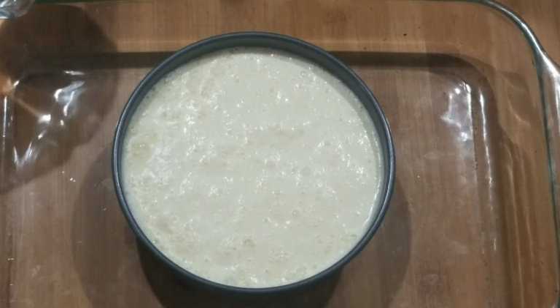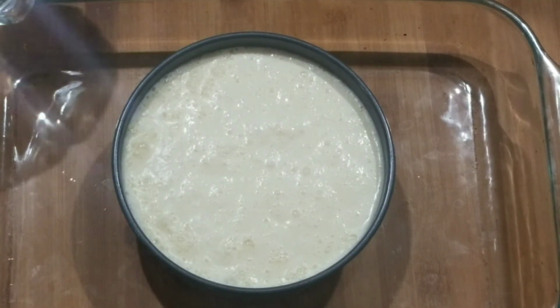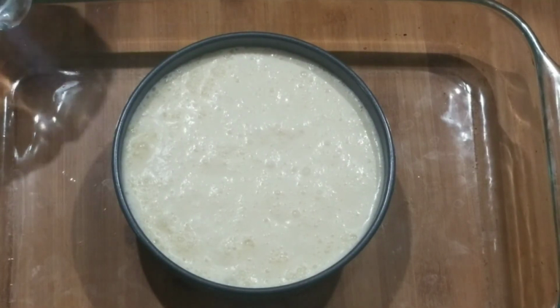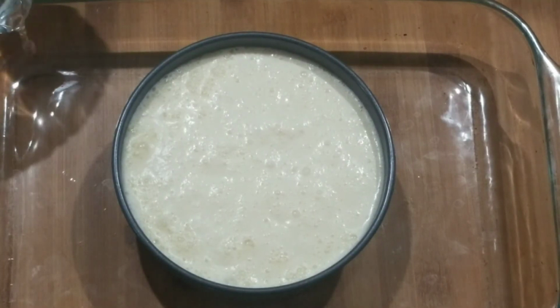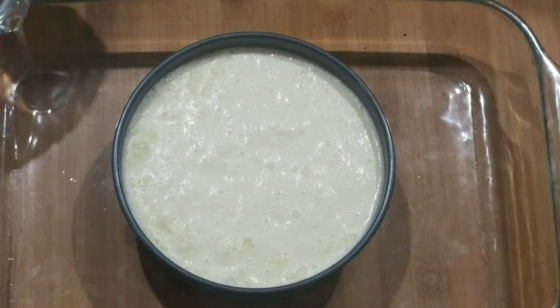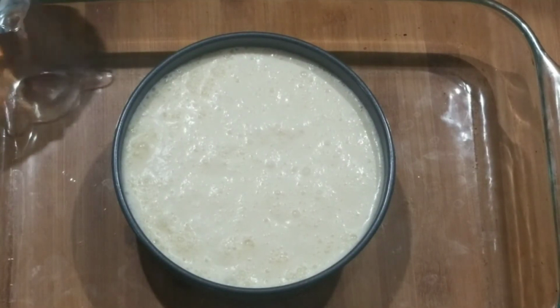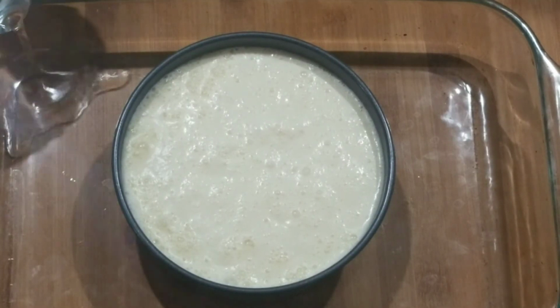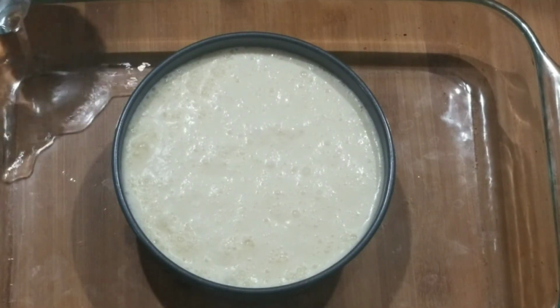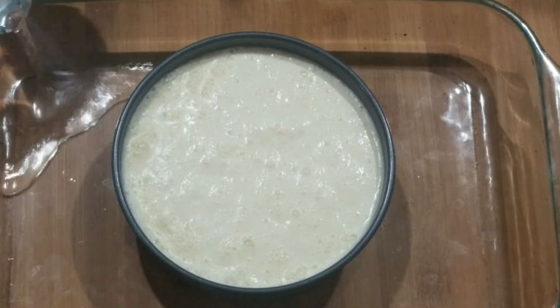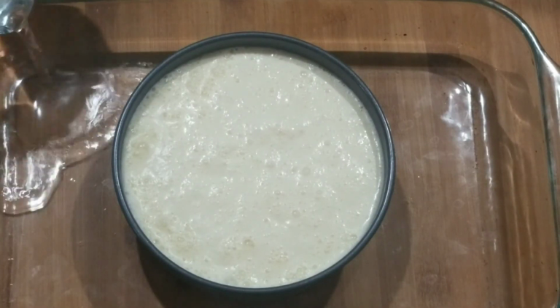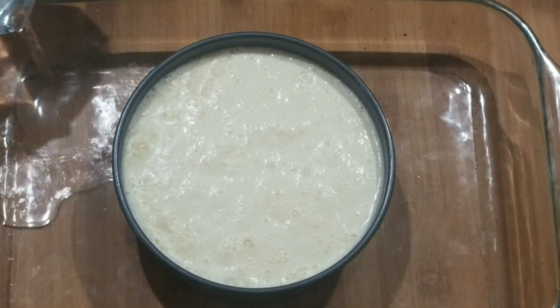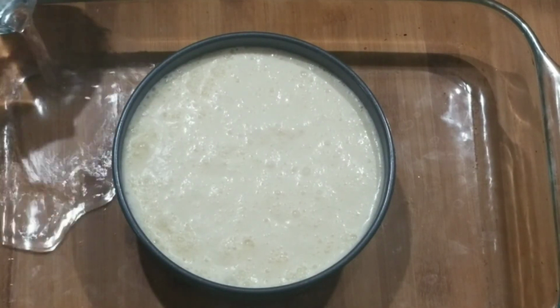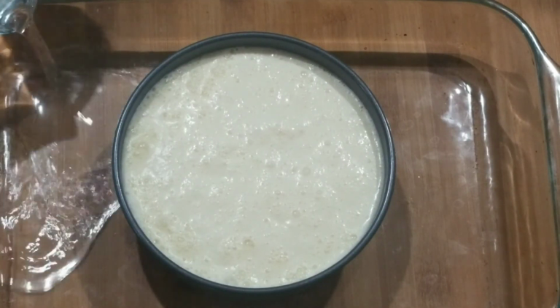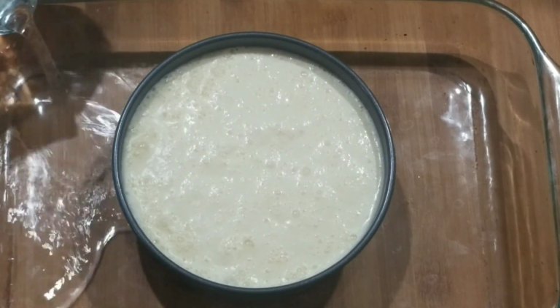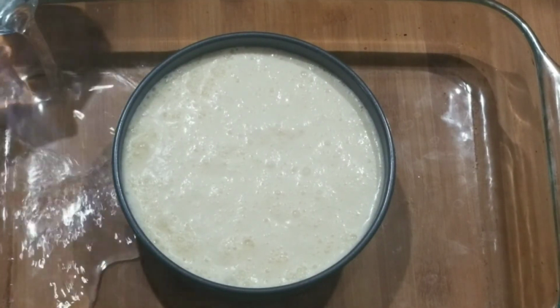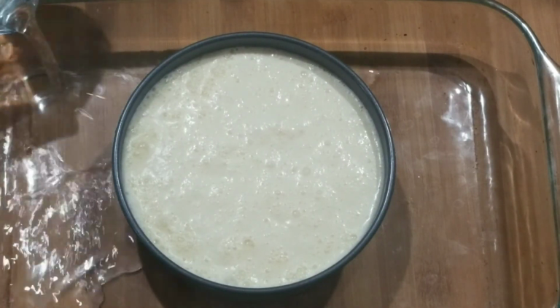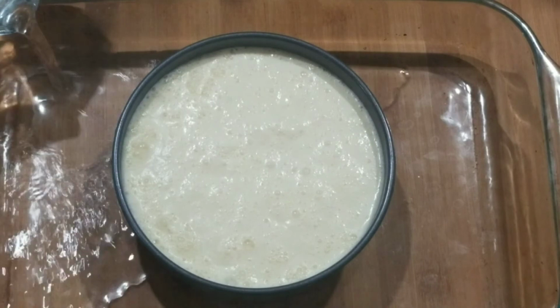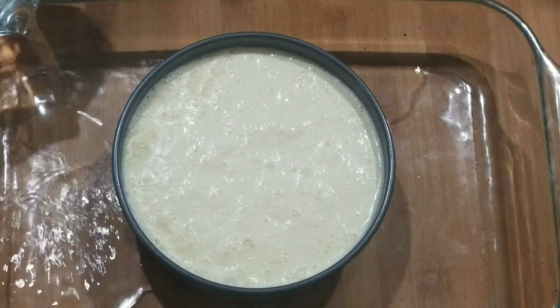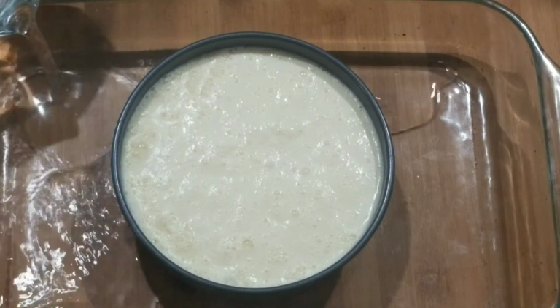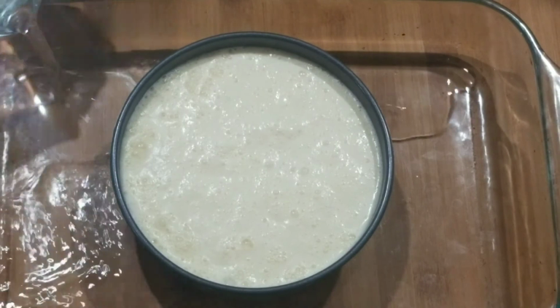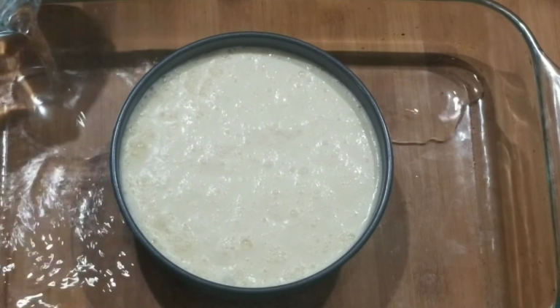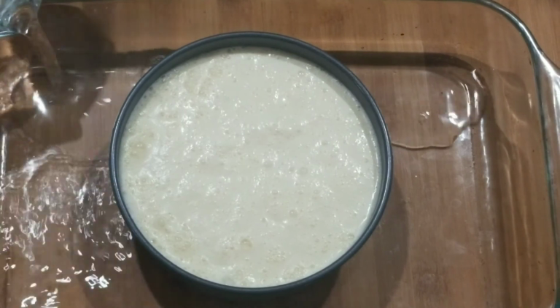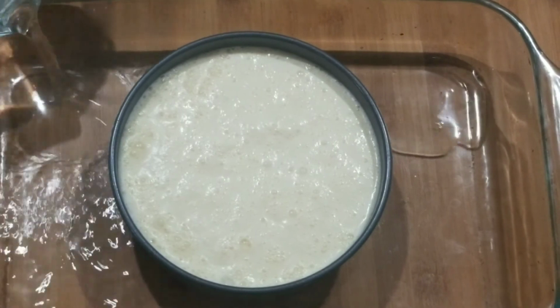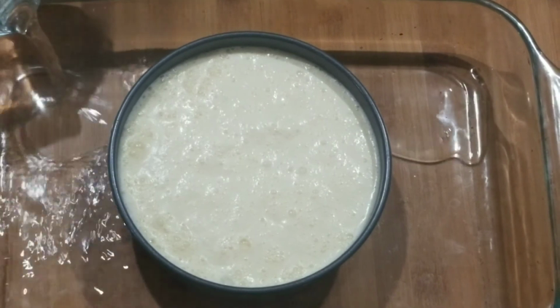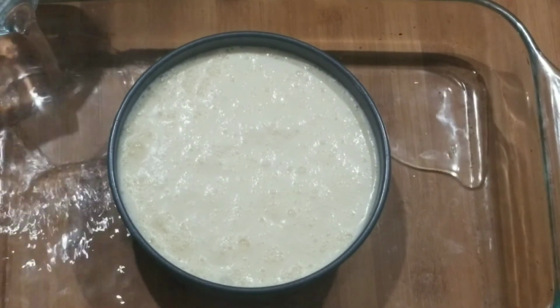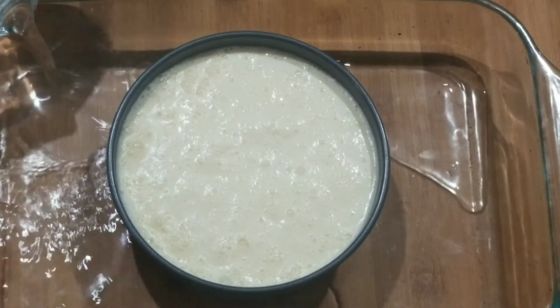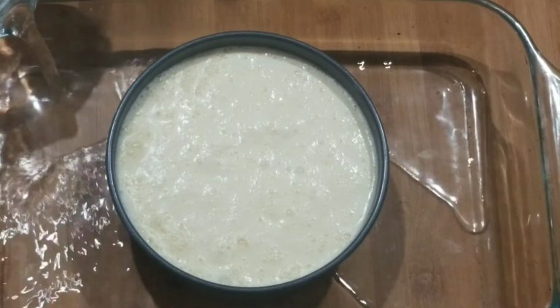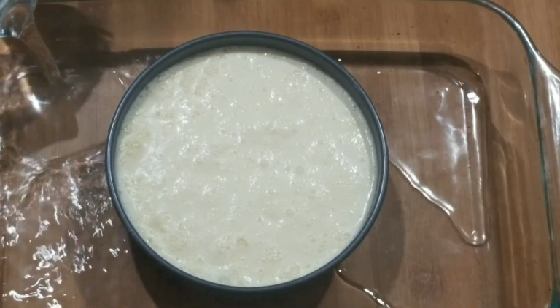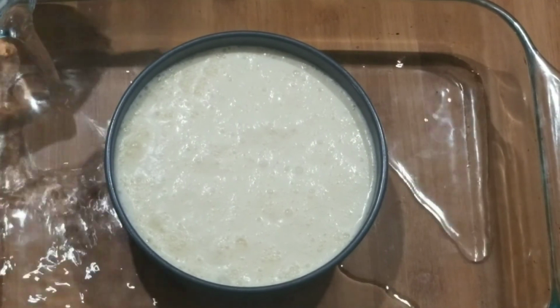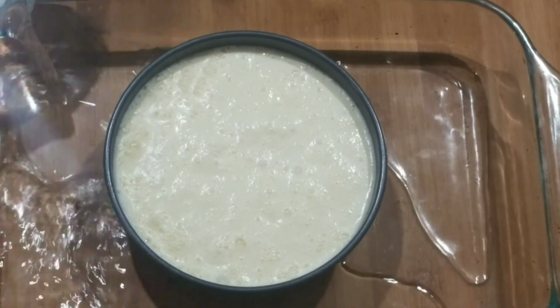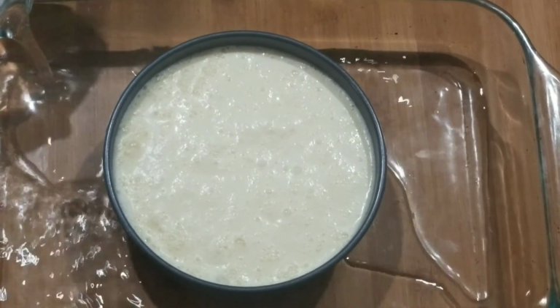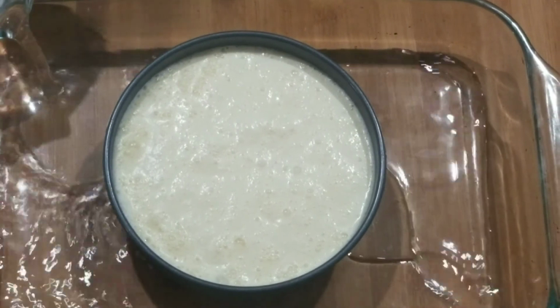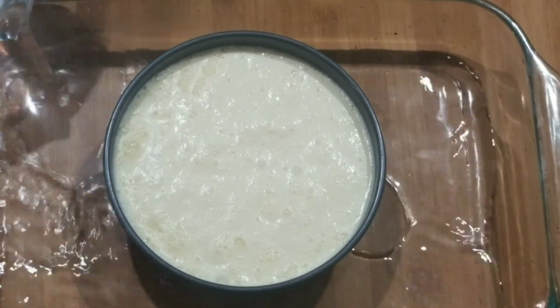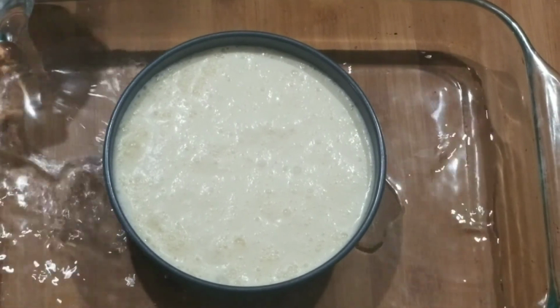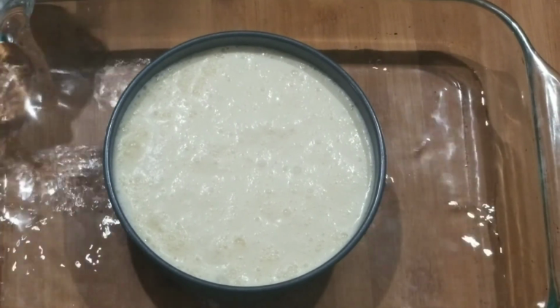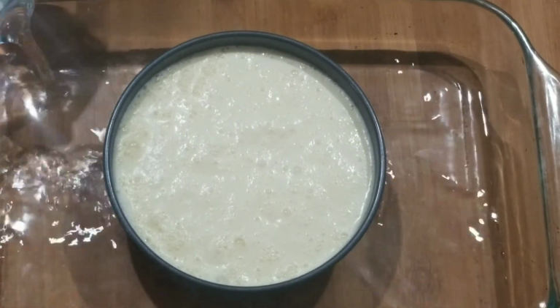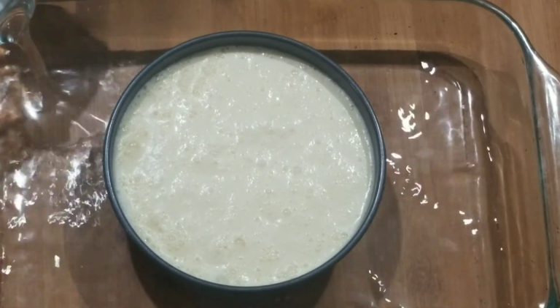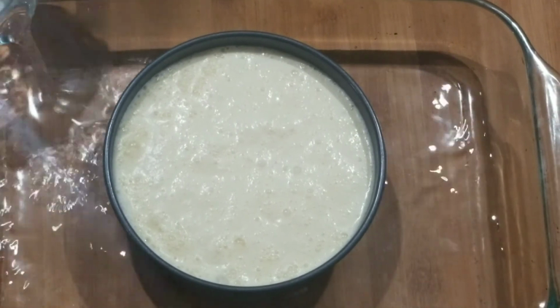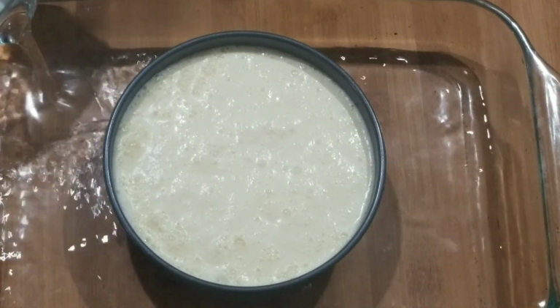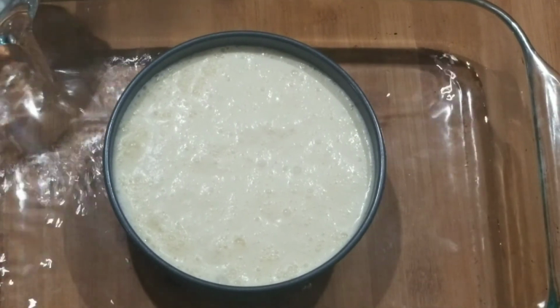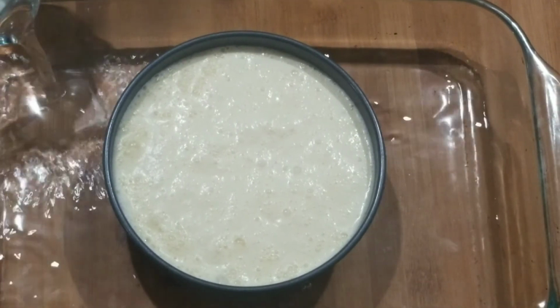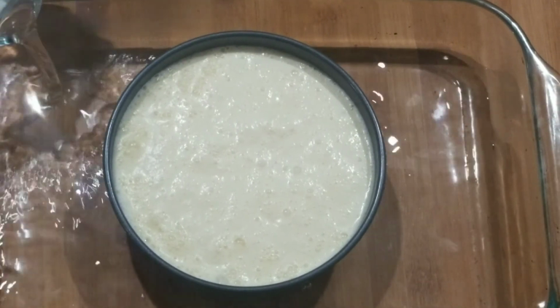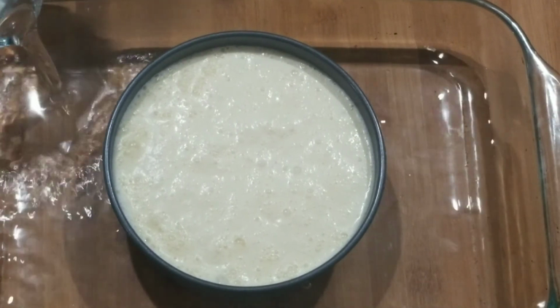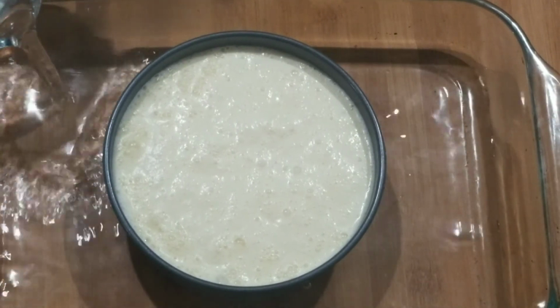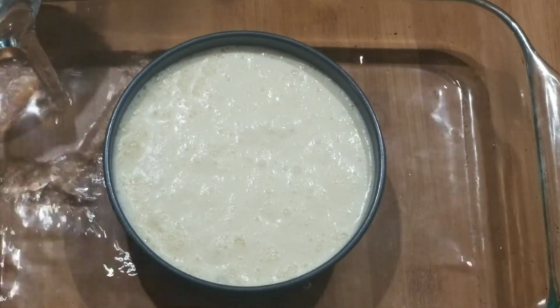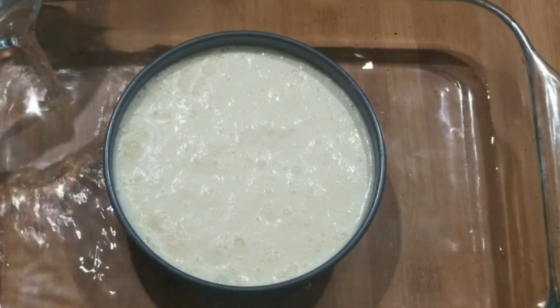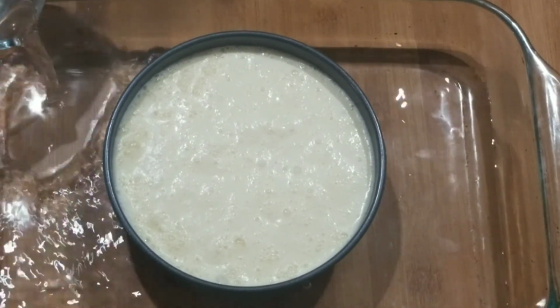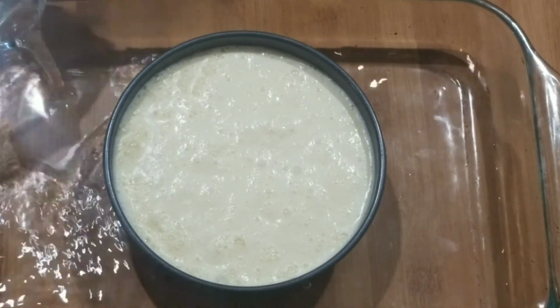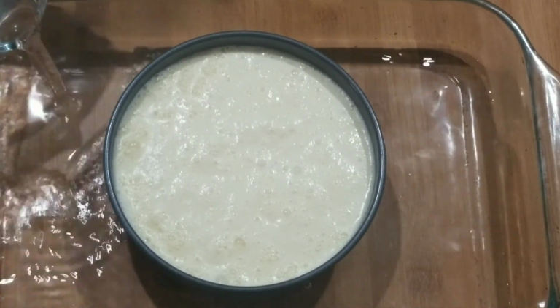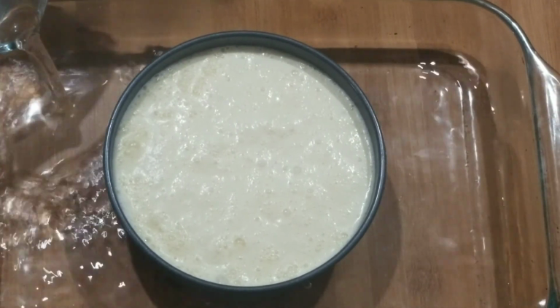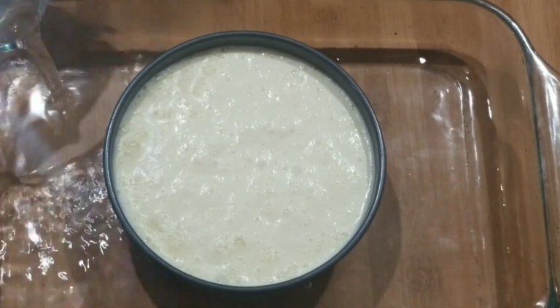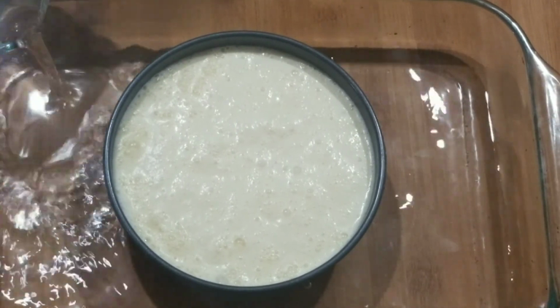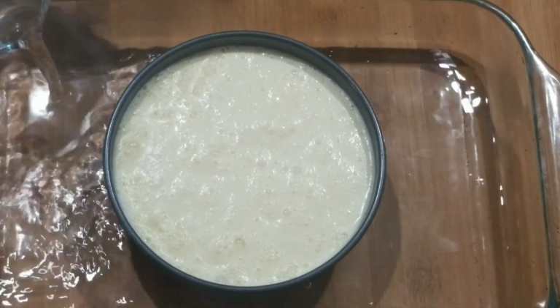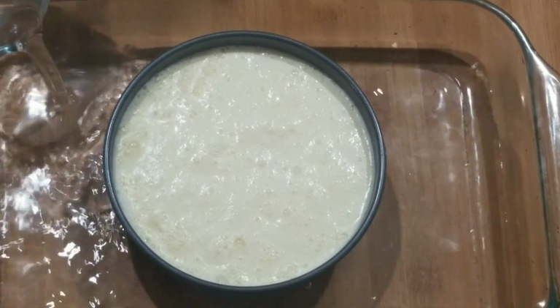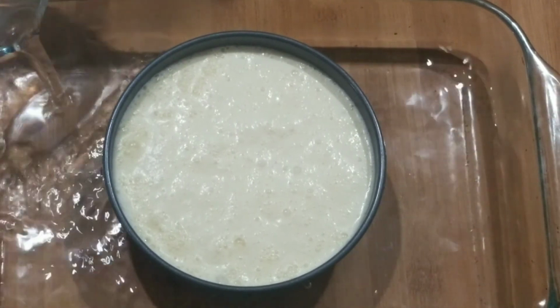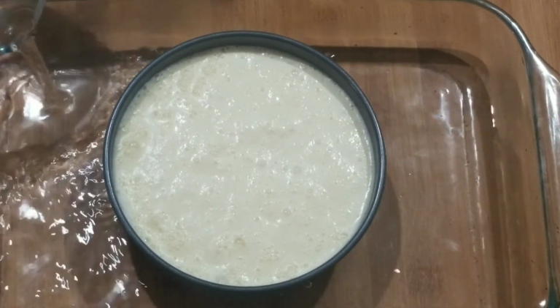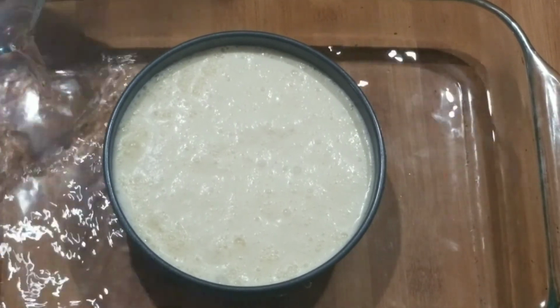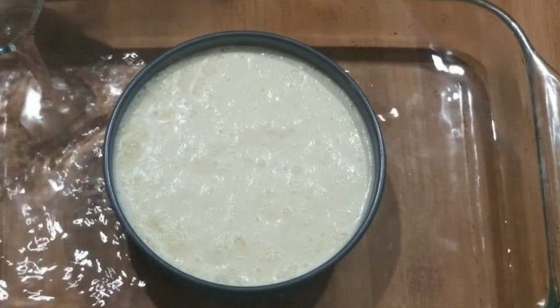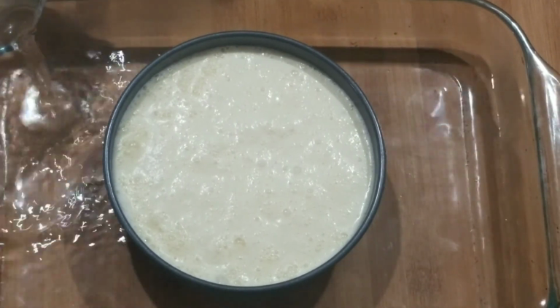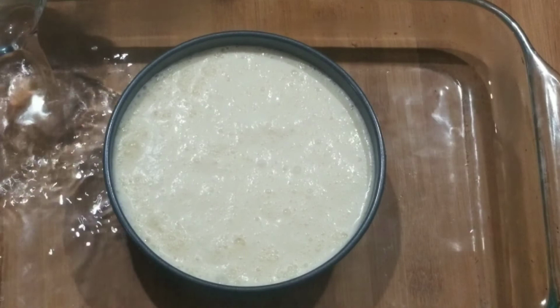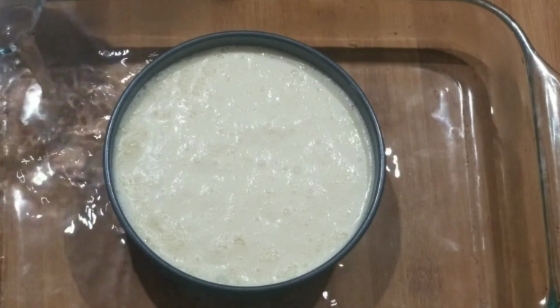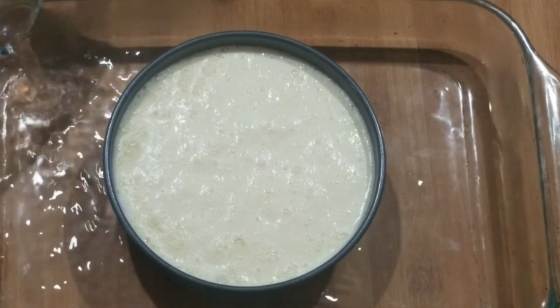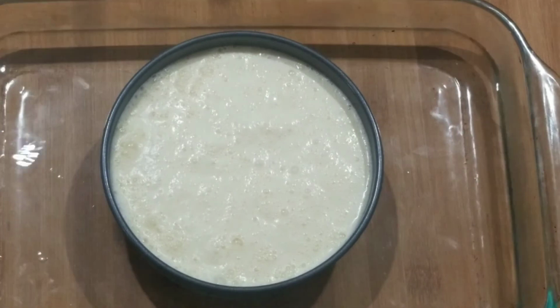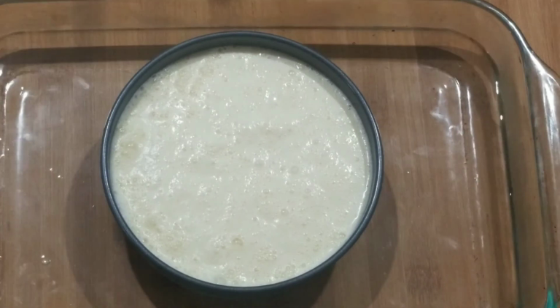You want to fill it until it's an inch deep. And you're going to cook this for an hour or more until it's firm.